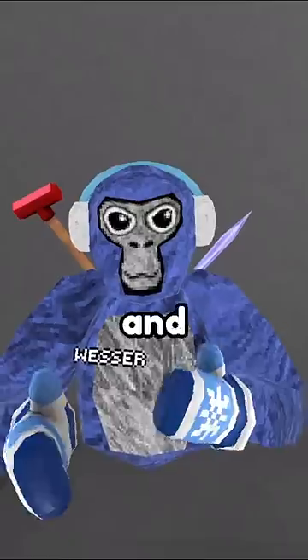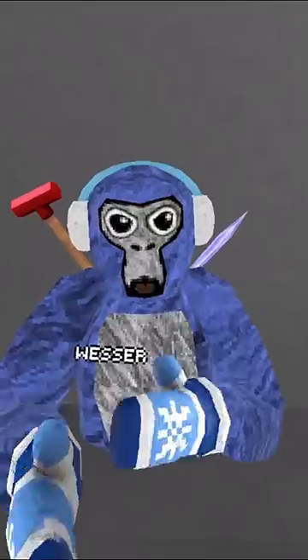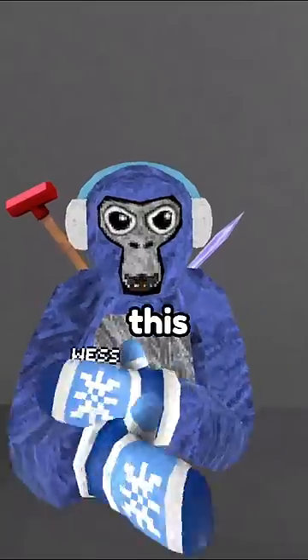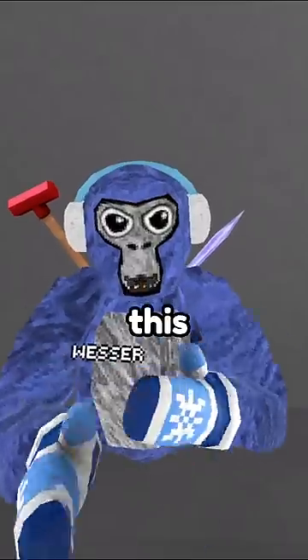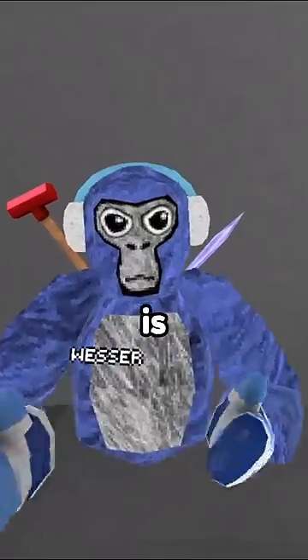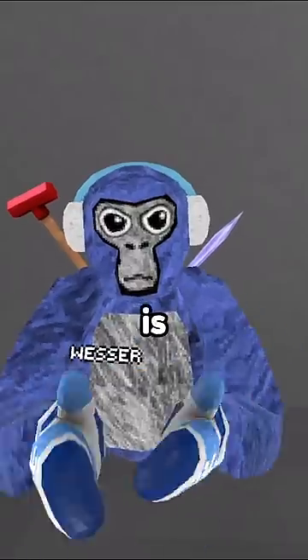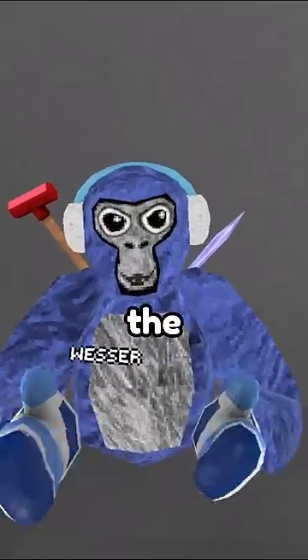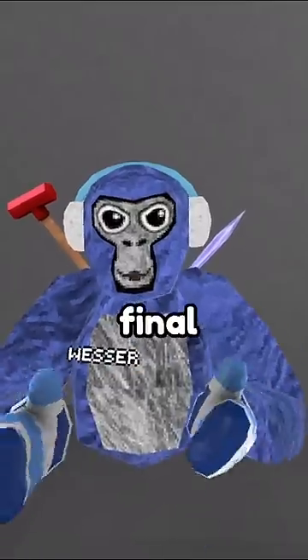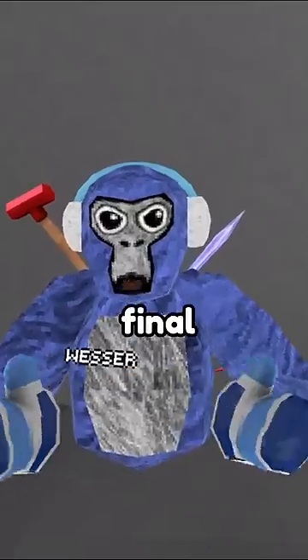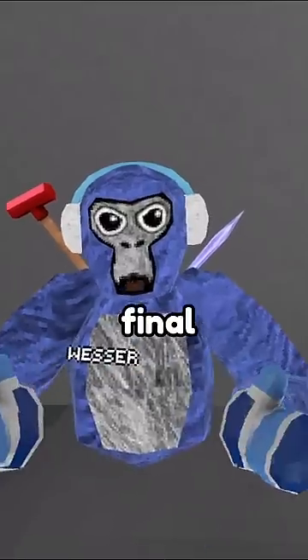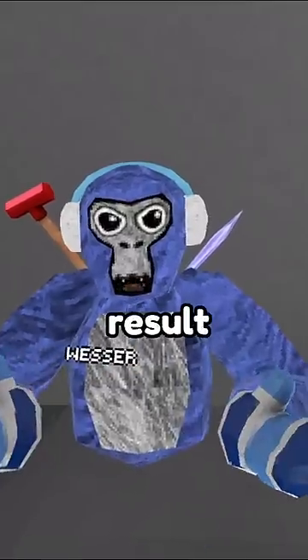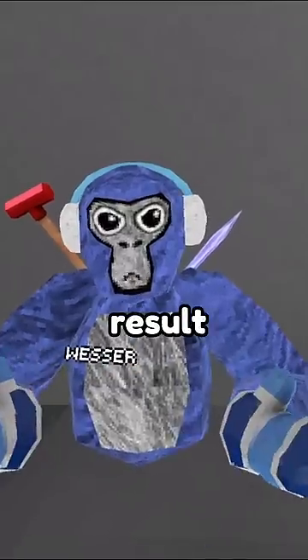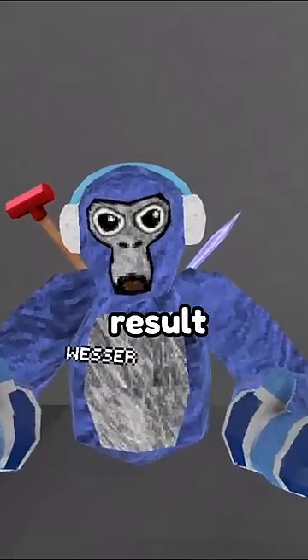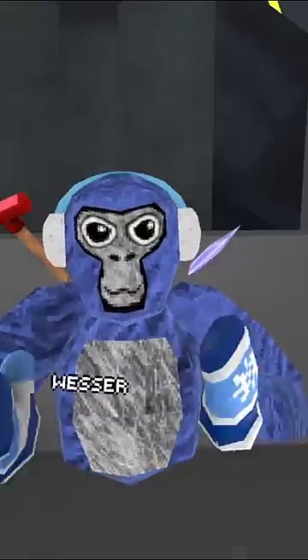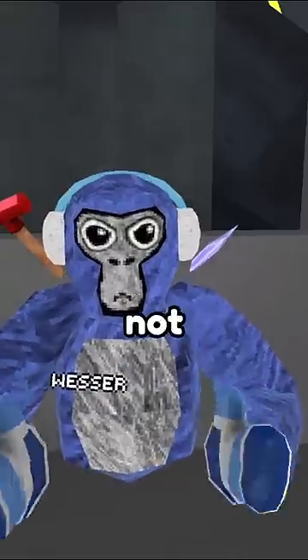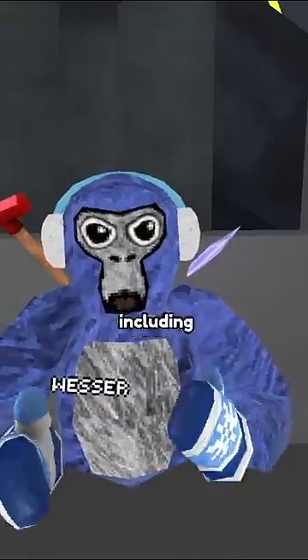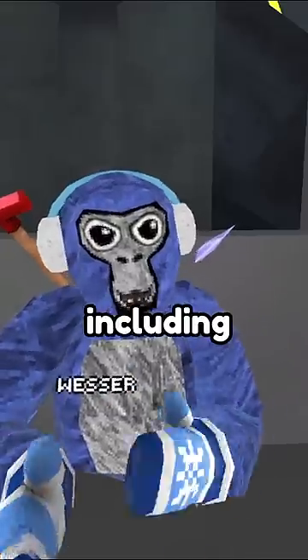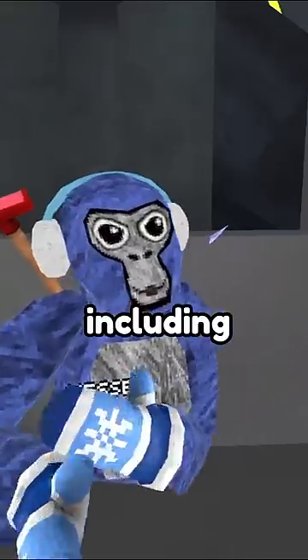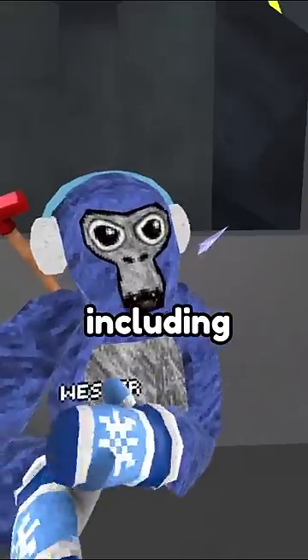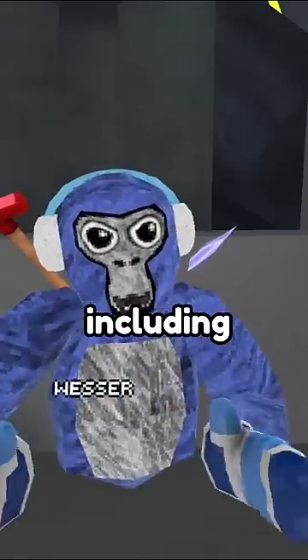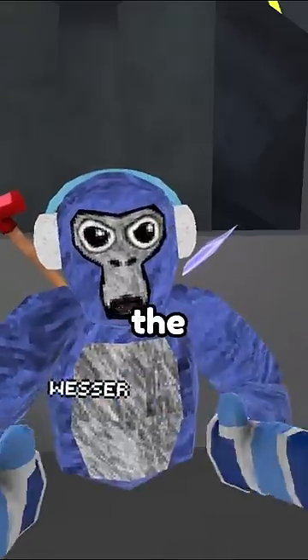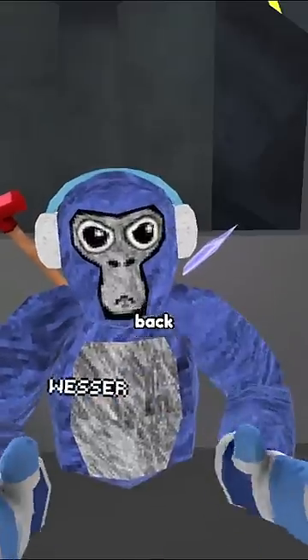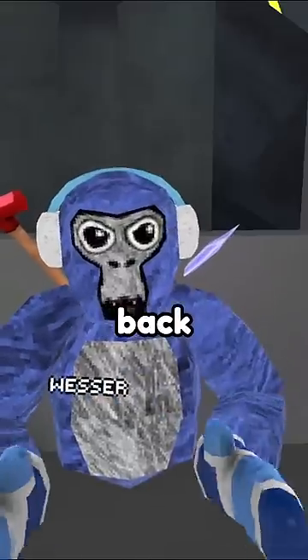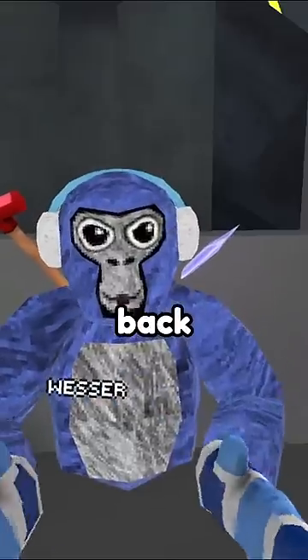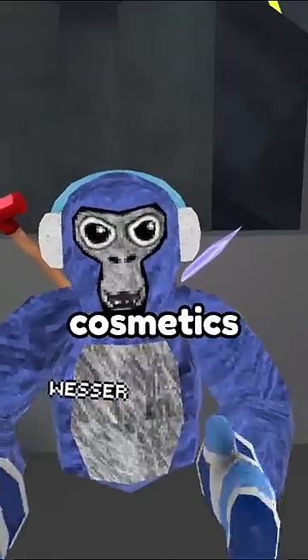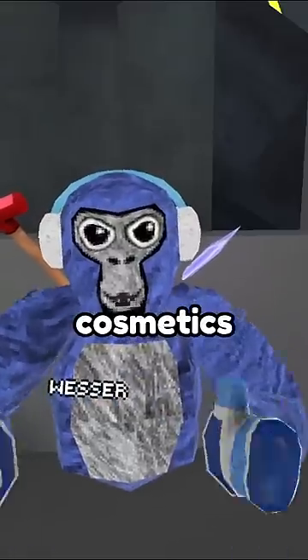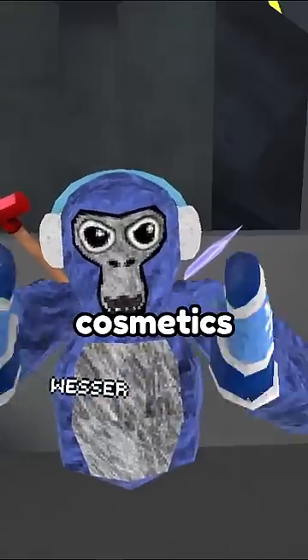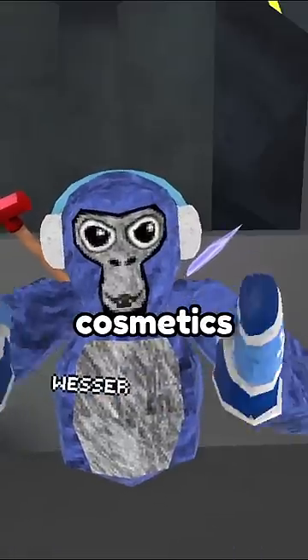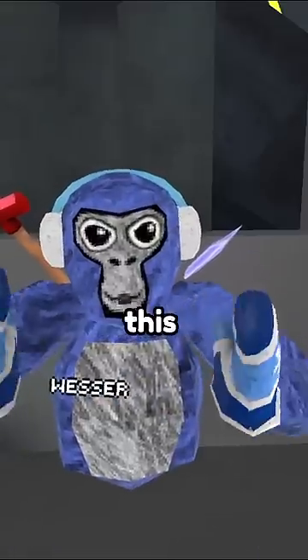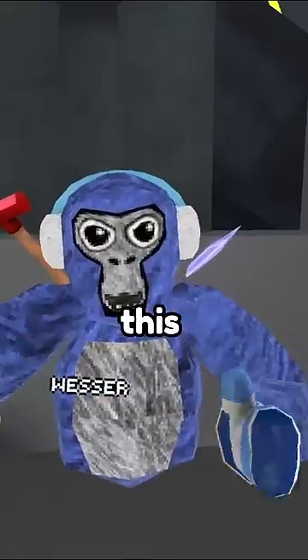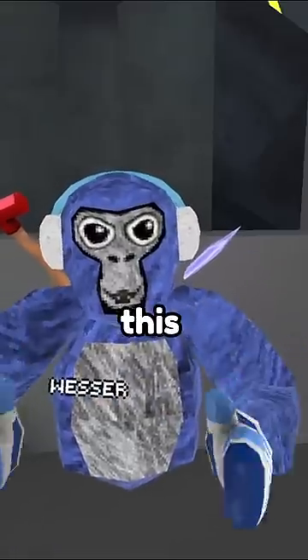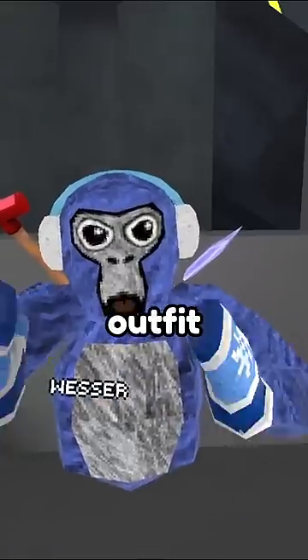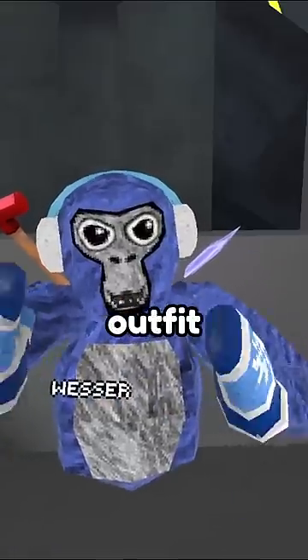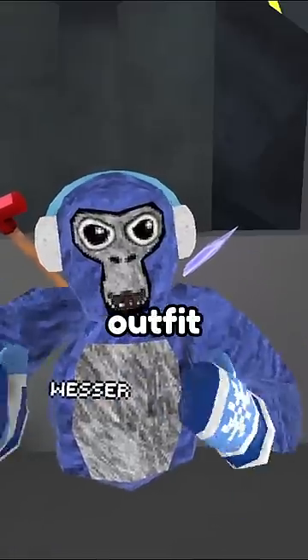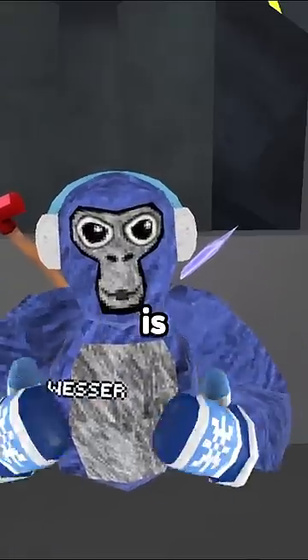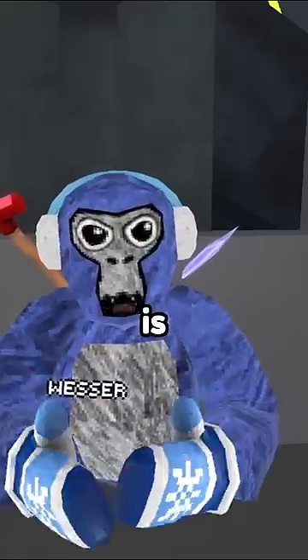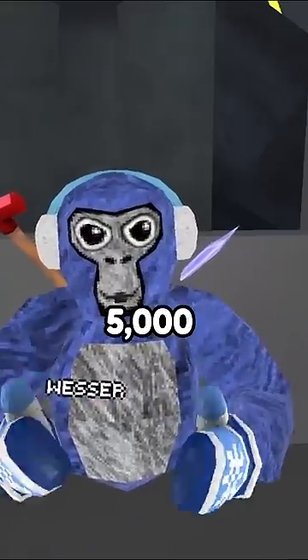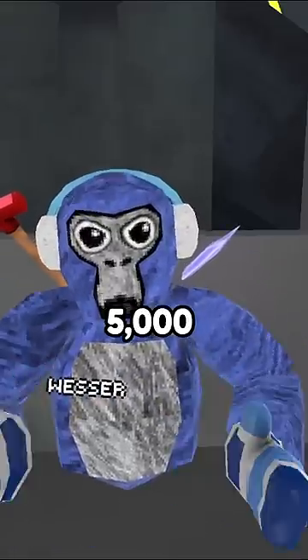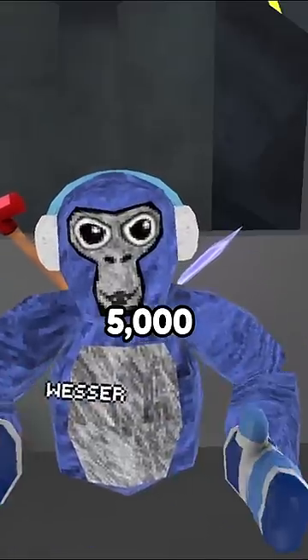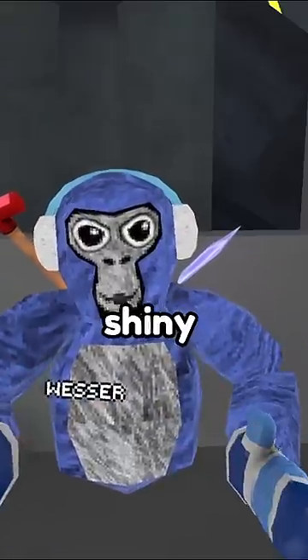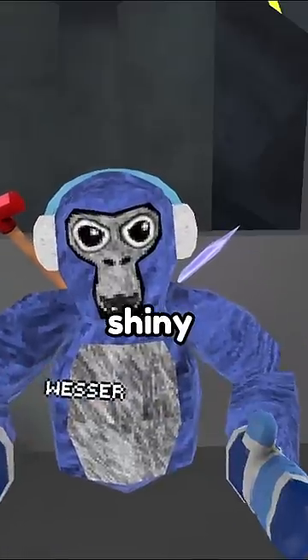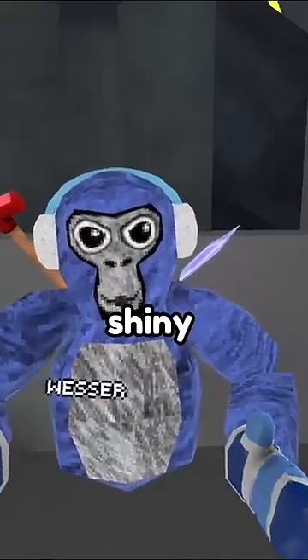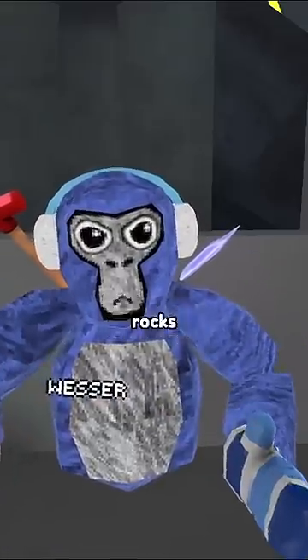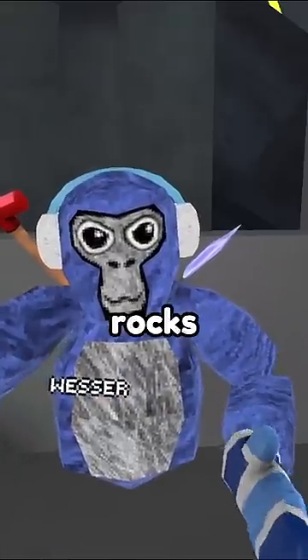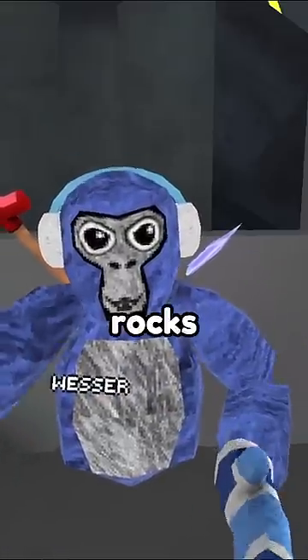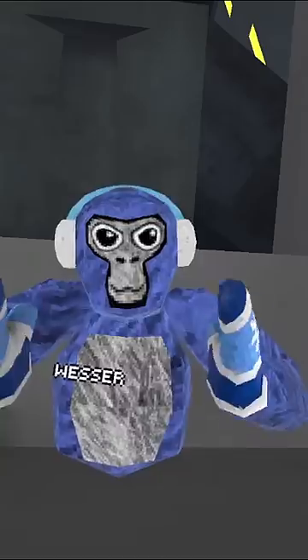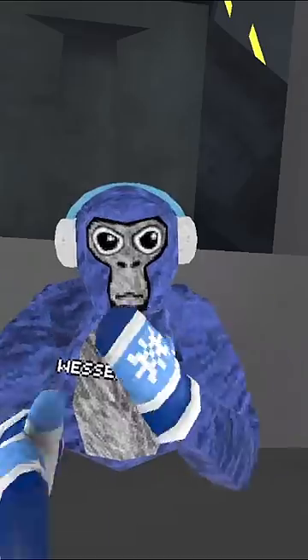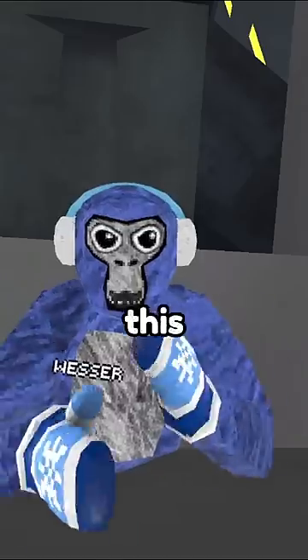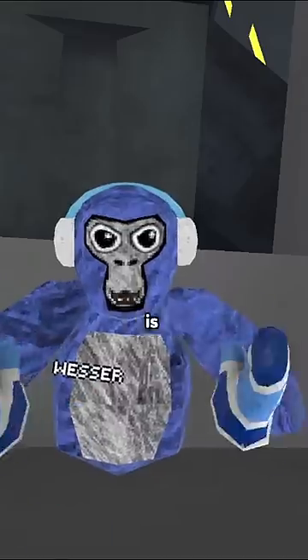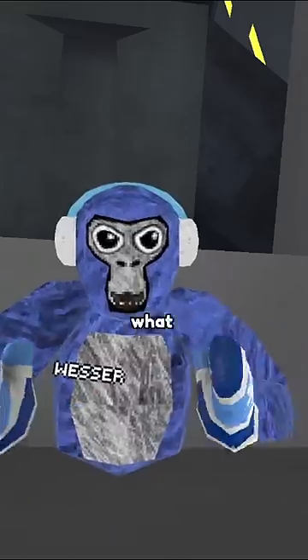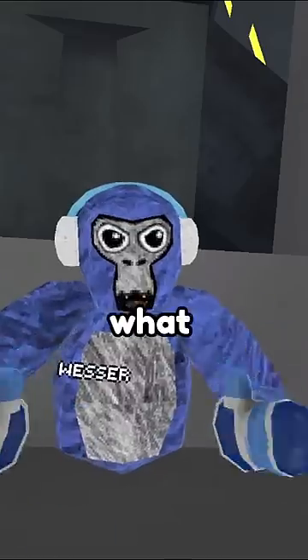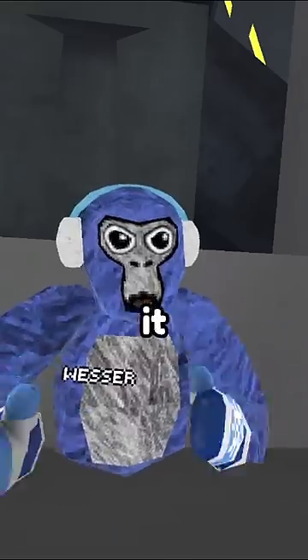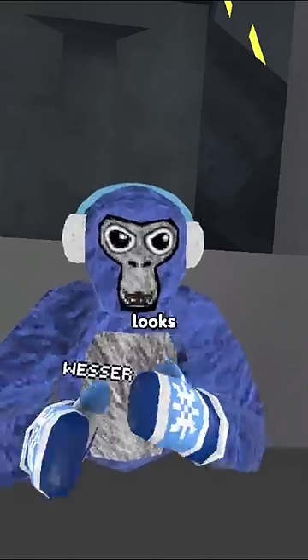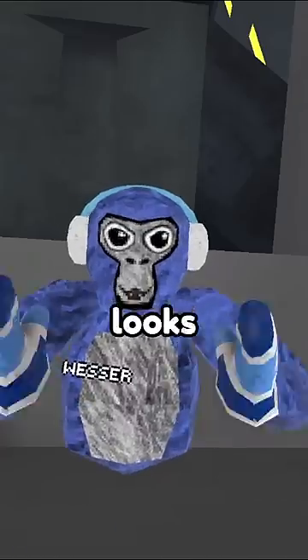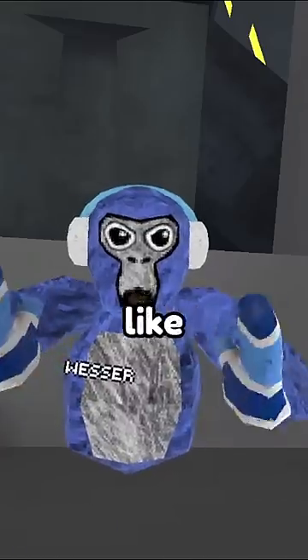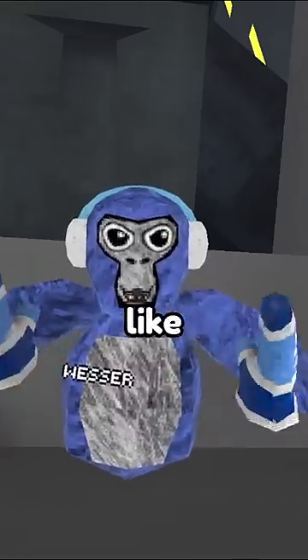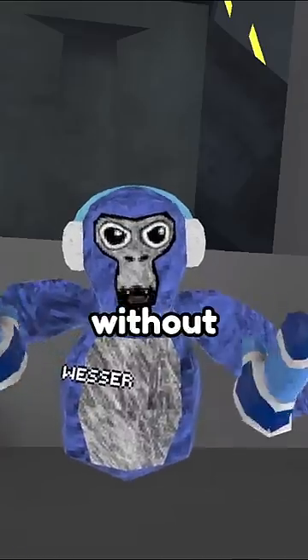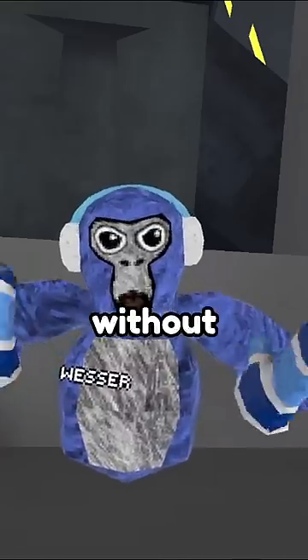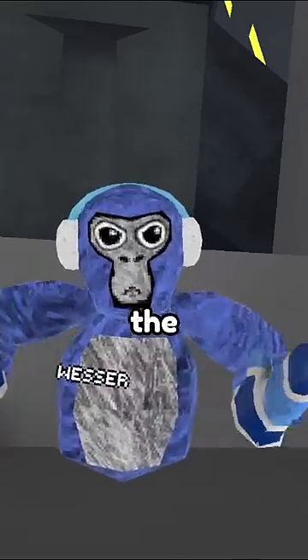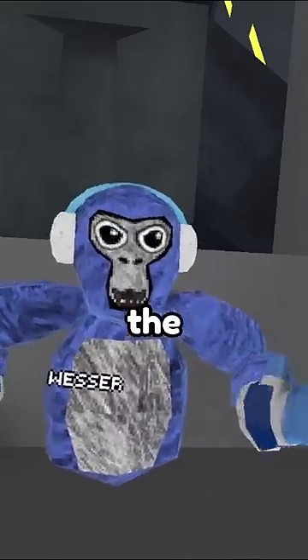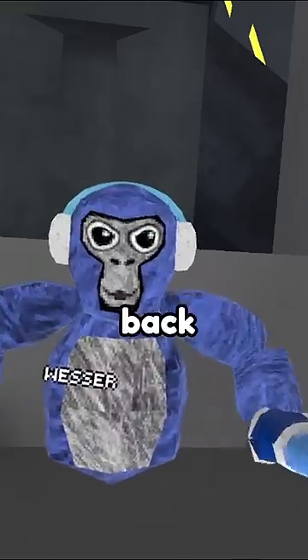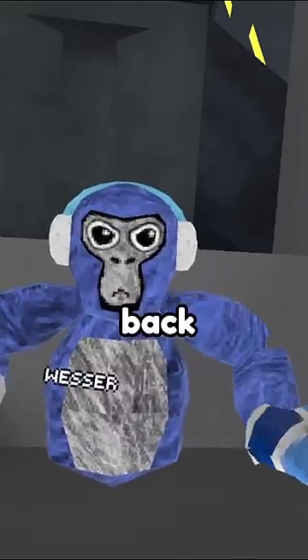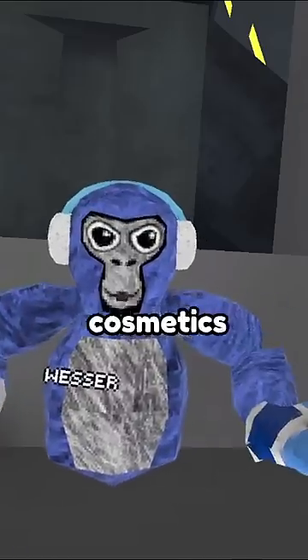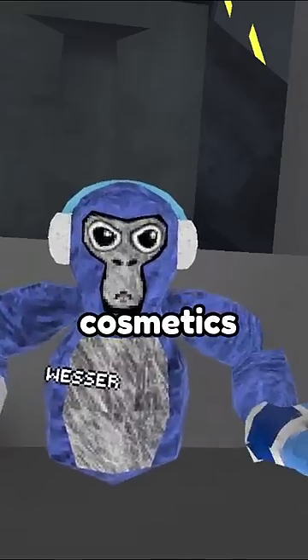And this is the final result. Not including the back cosmetics, this outfit is 5,000 shiny rocks. And this is what it looks like without the back cosmetics.